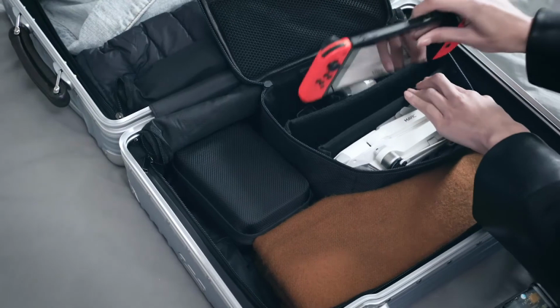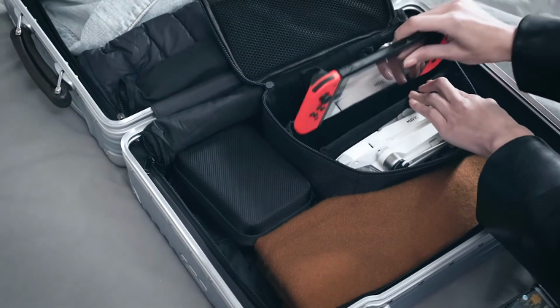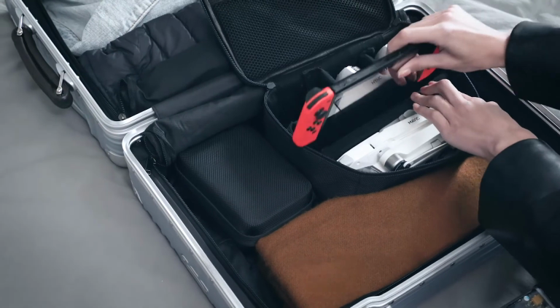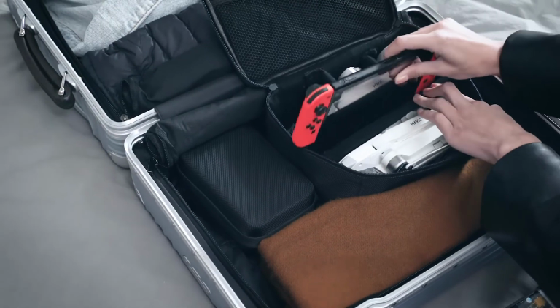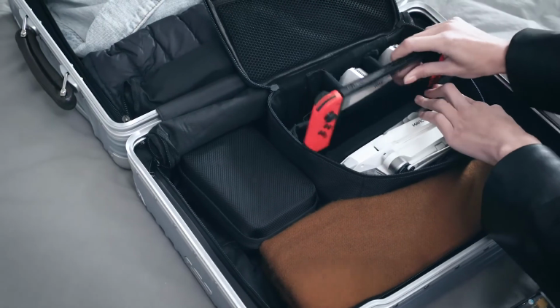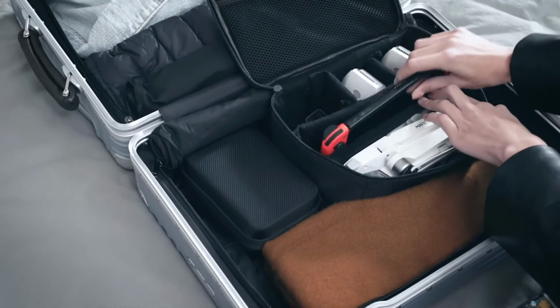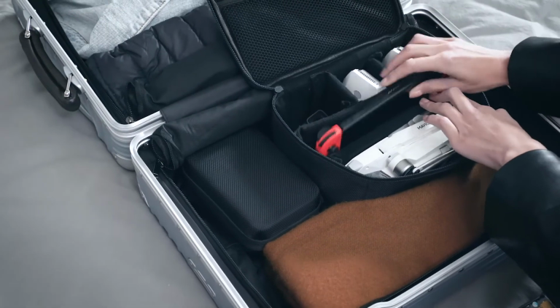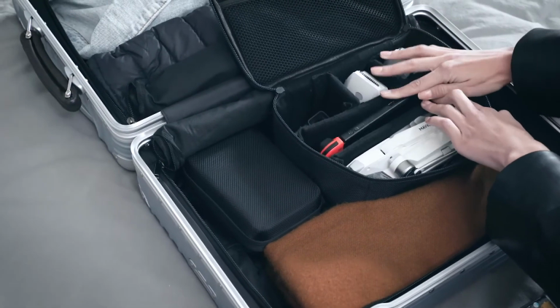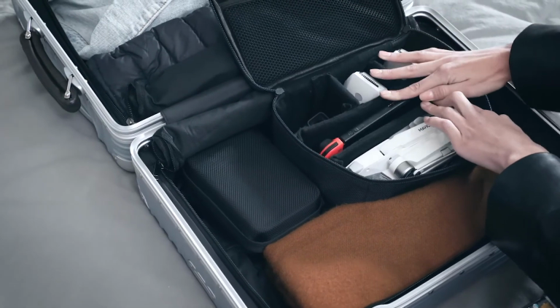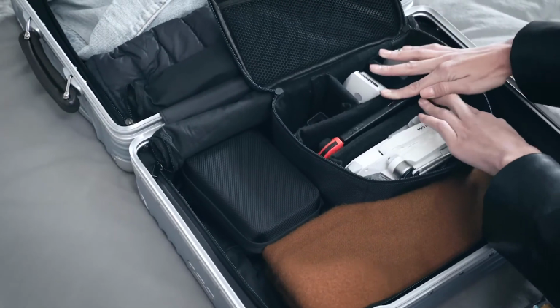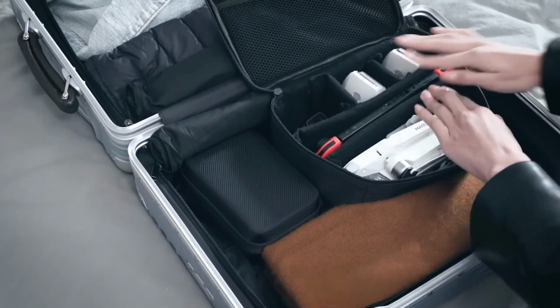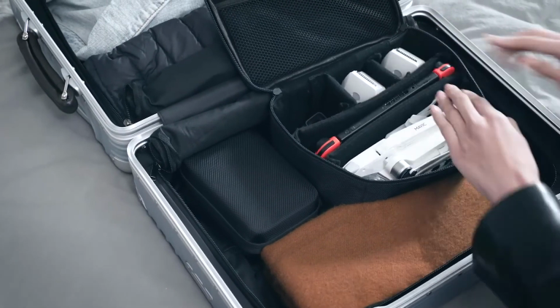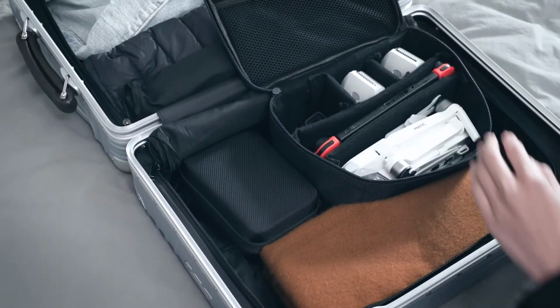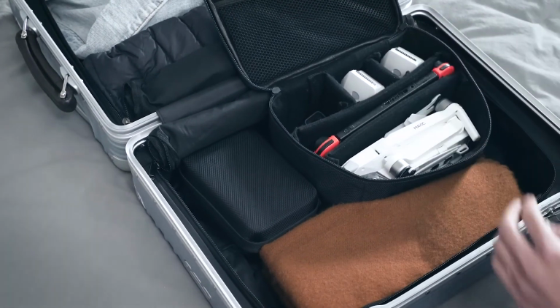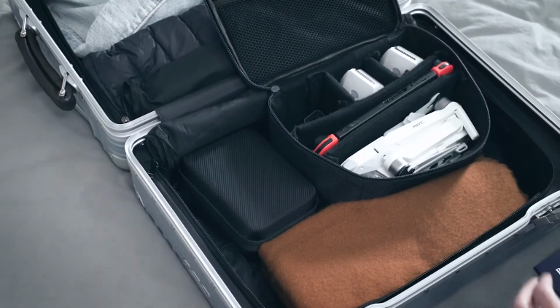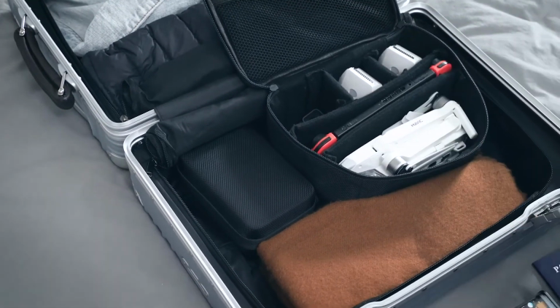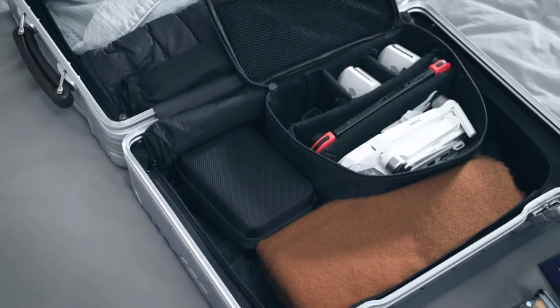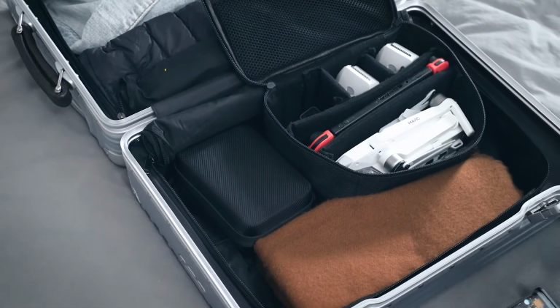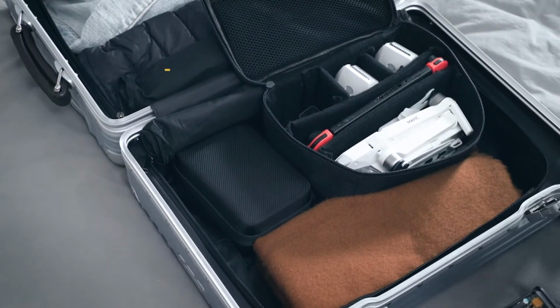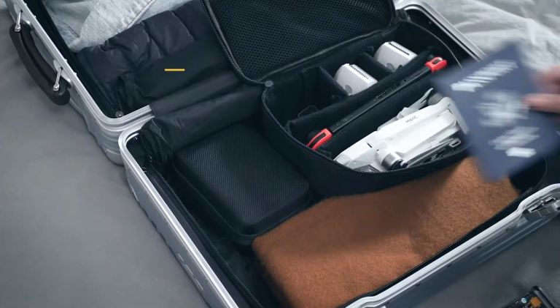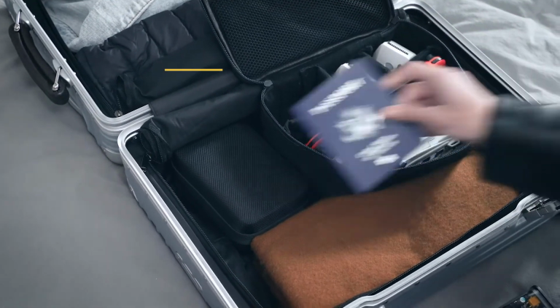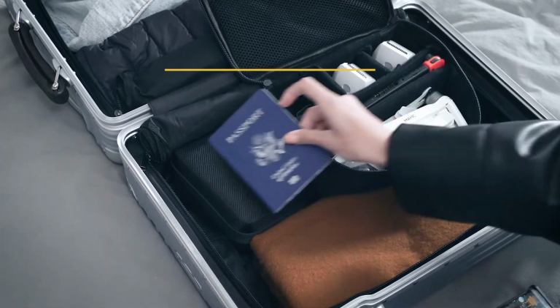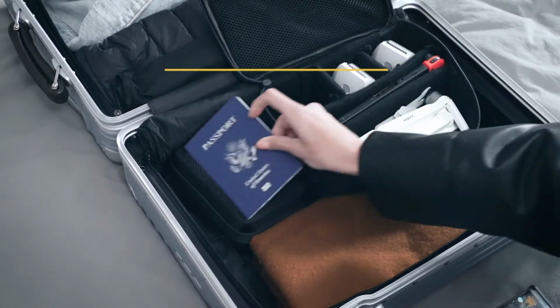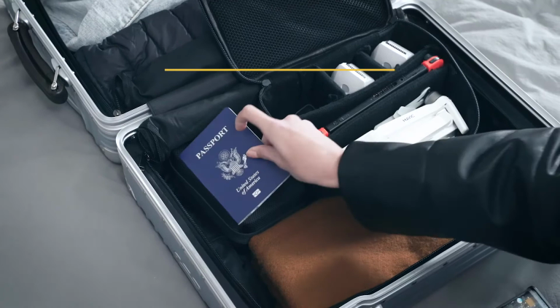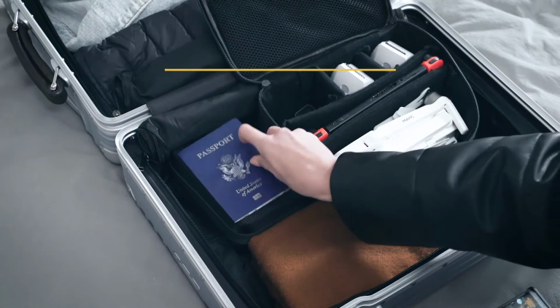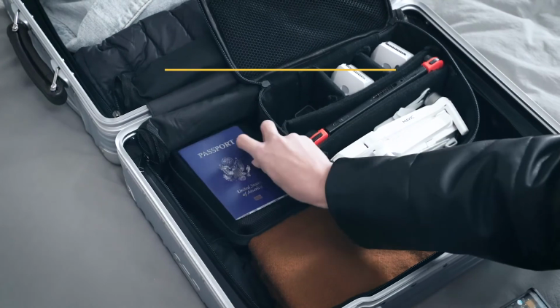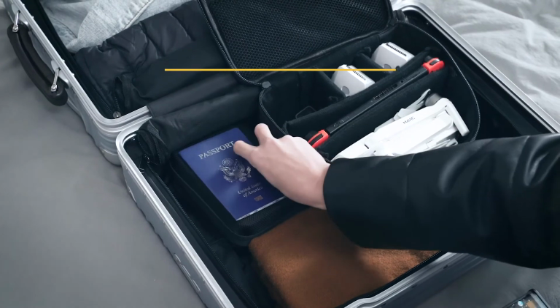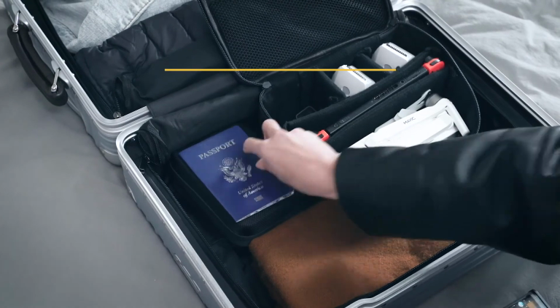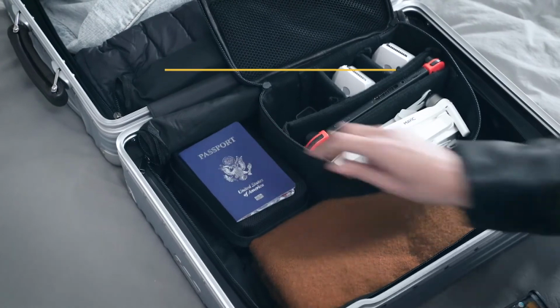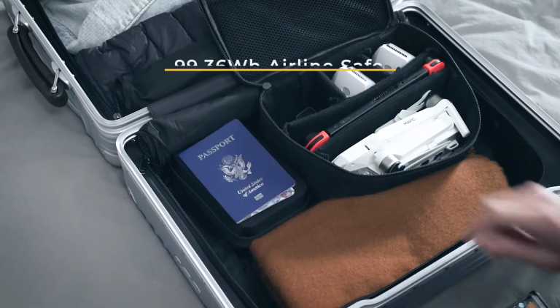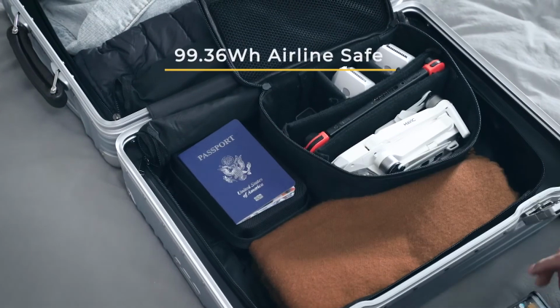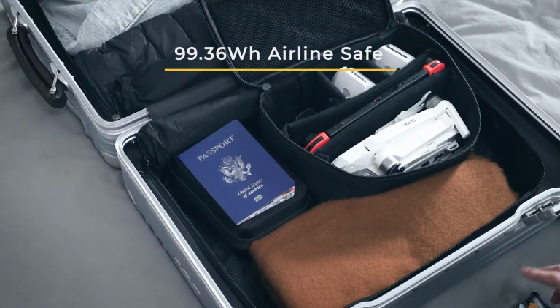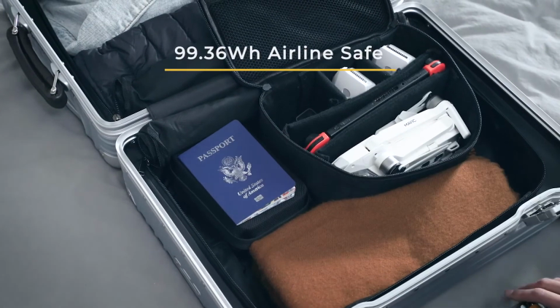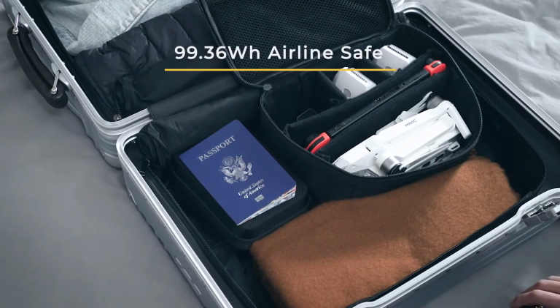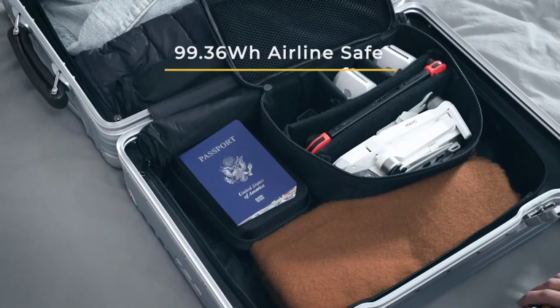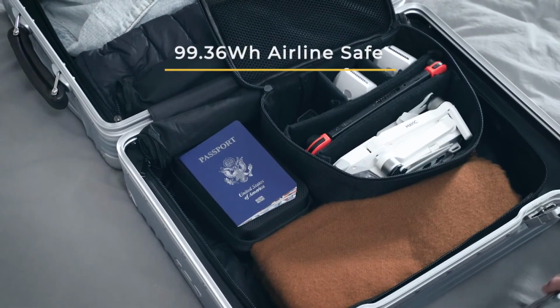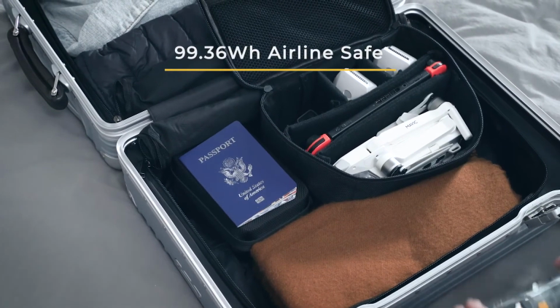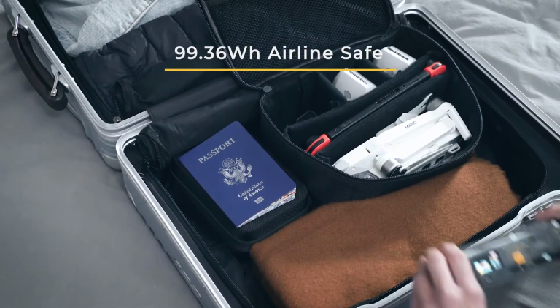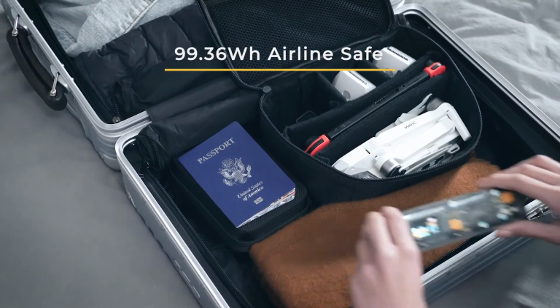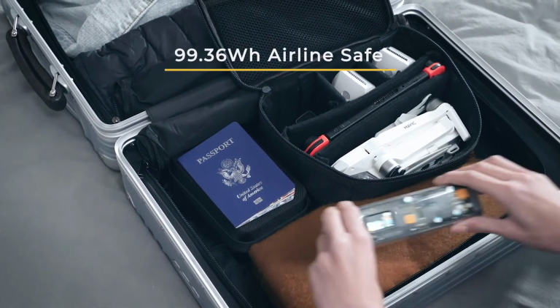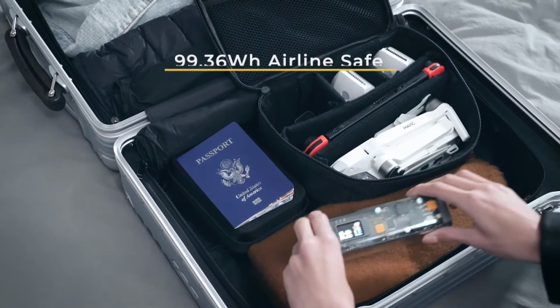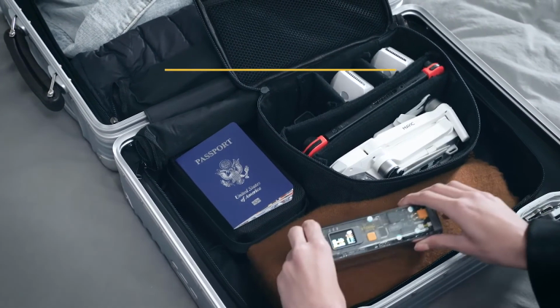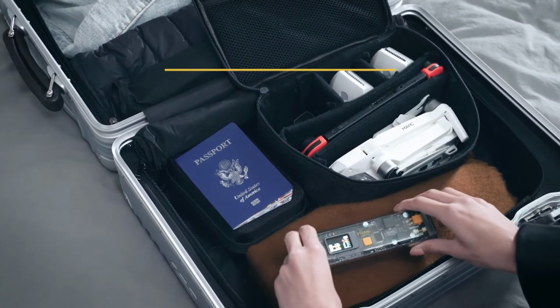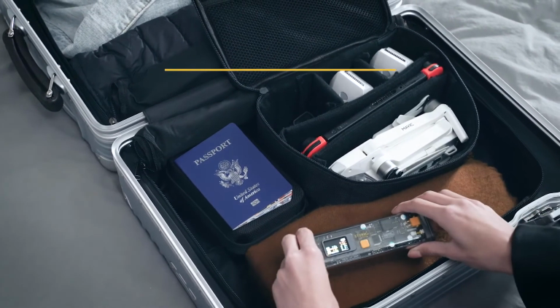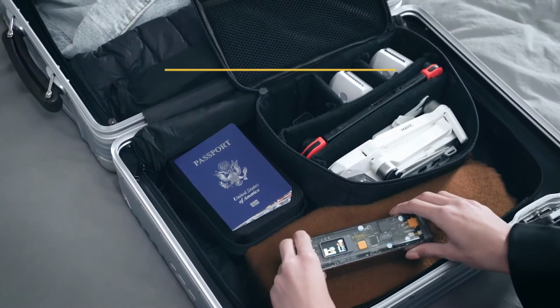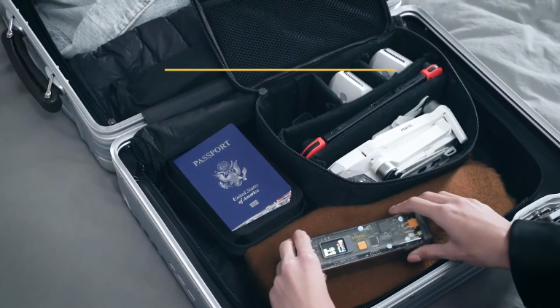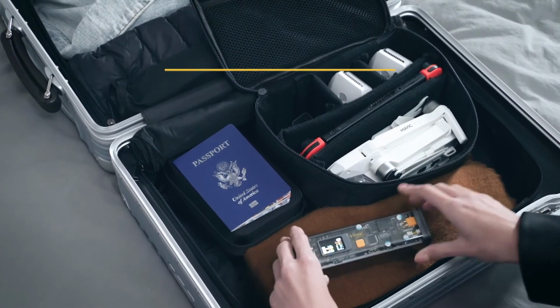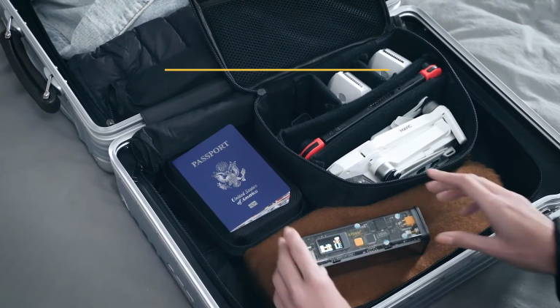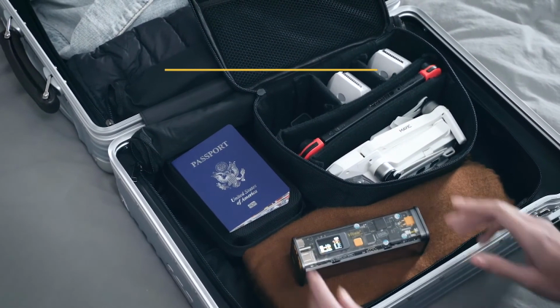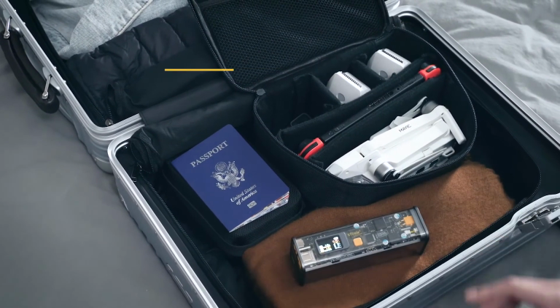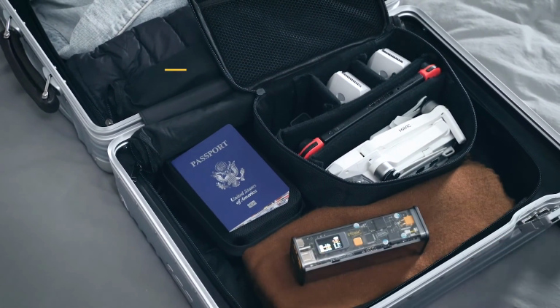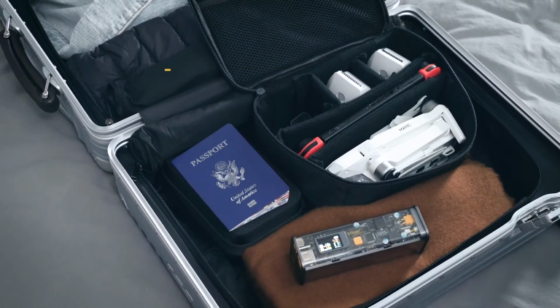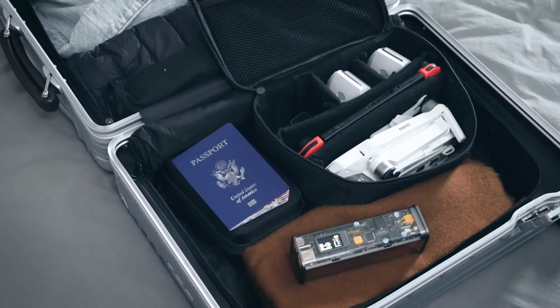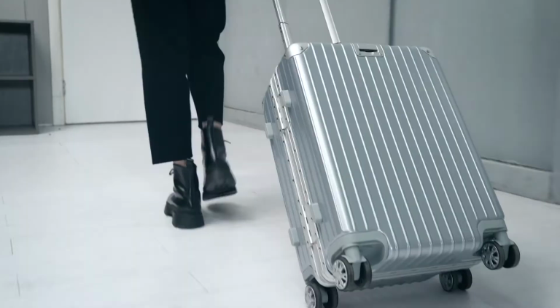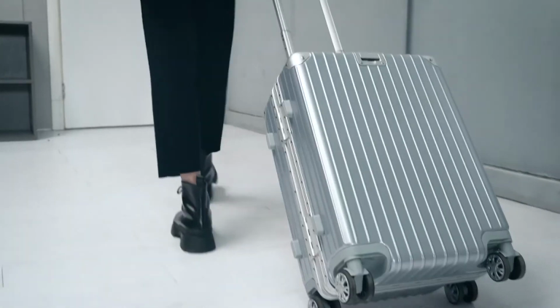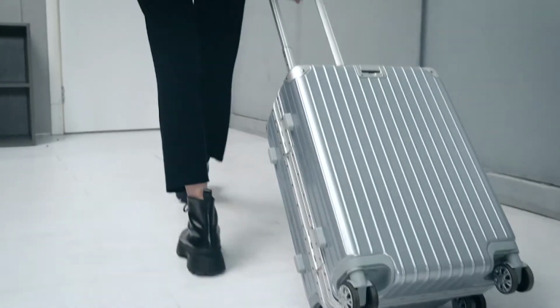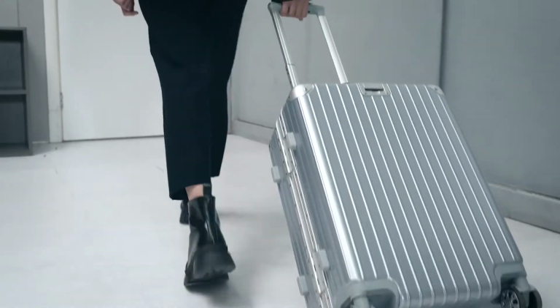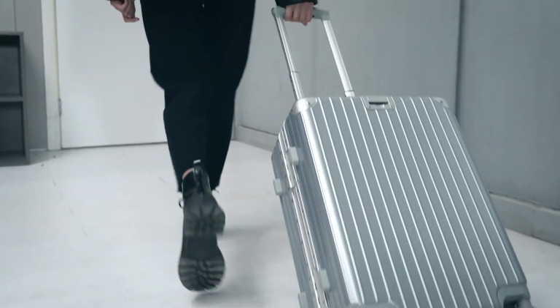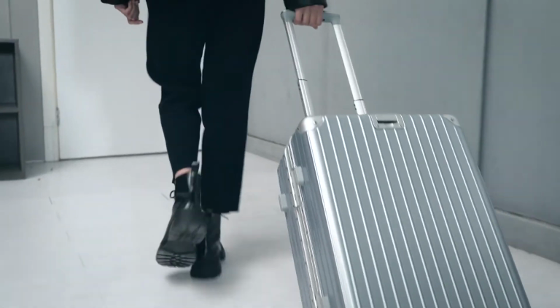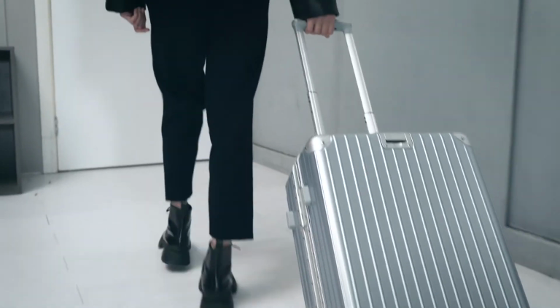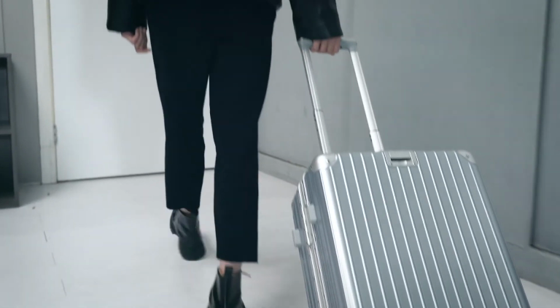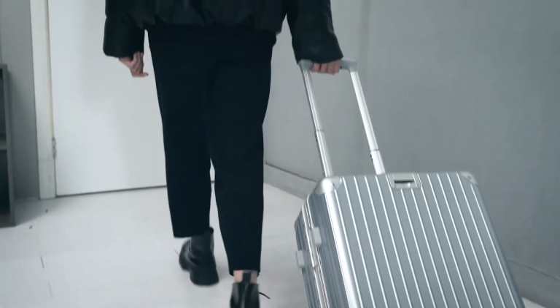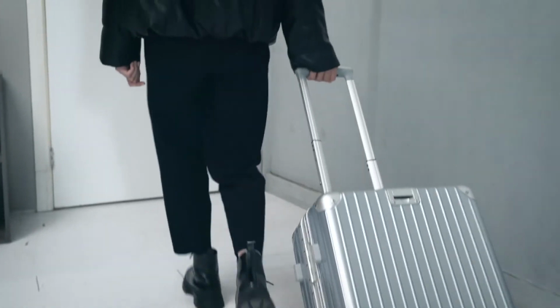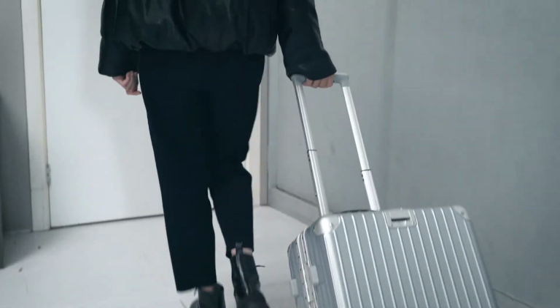Airline safe and approved. With 99.36 watt-hours, Storm 2 is always your best travel companion.